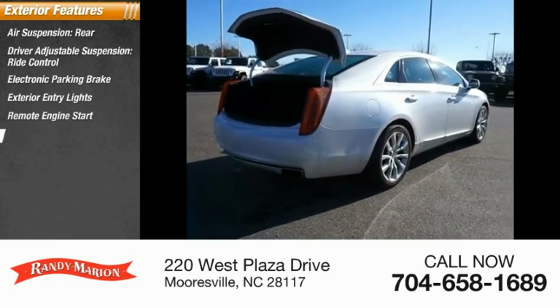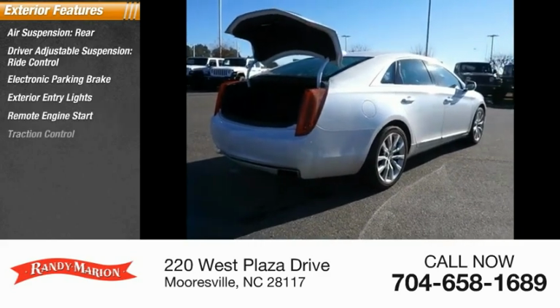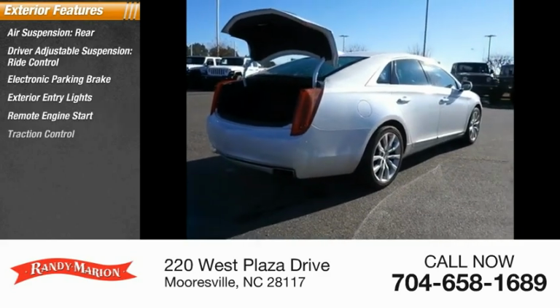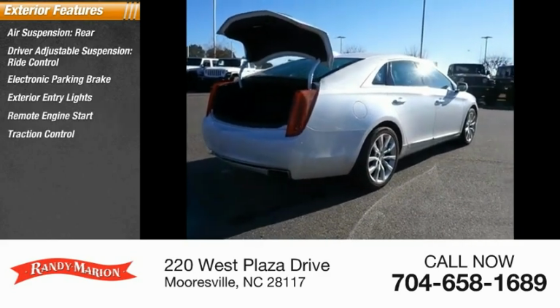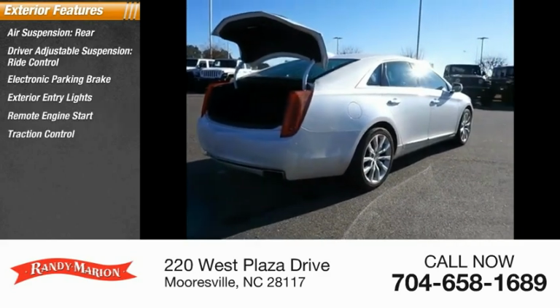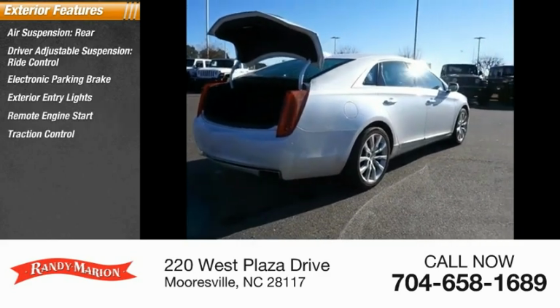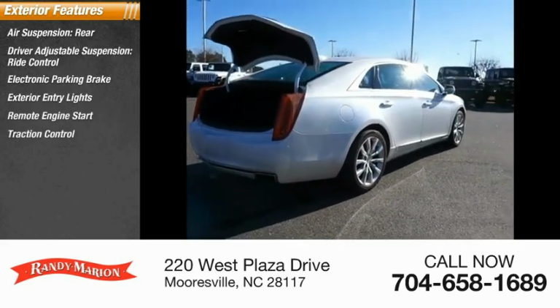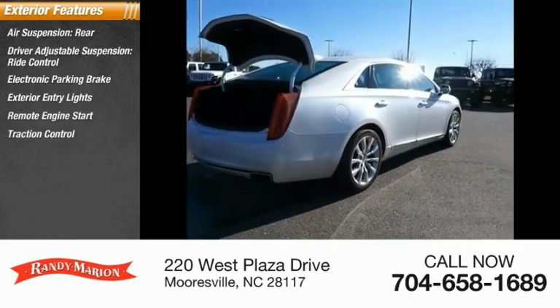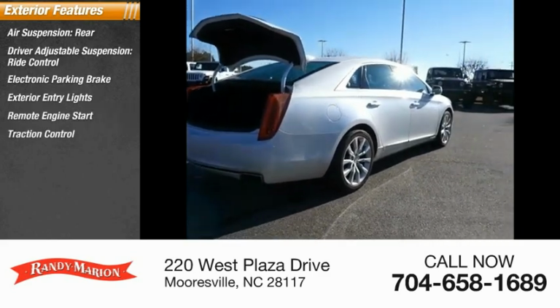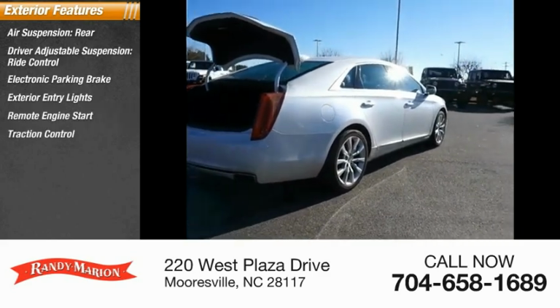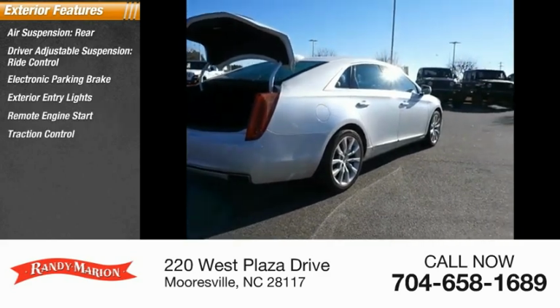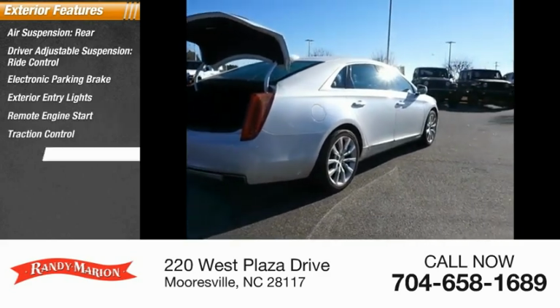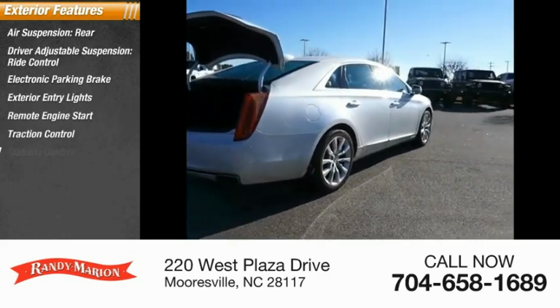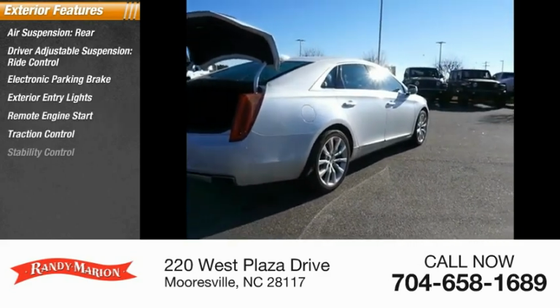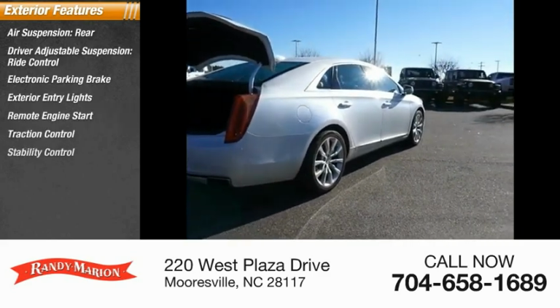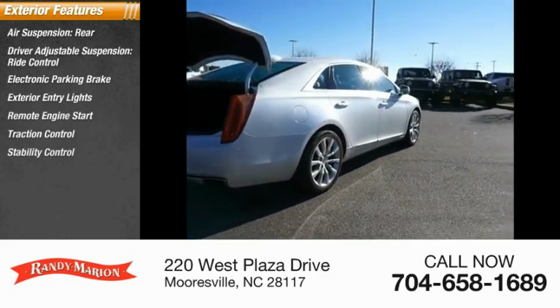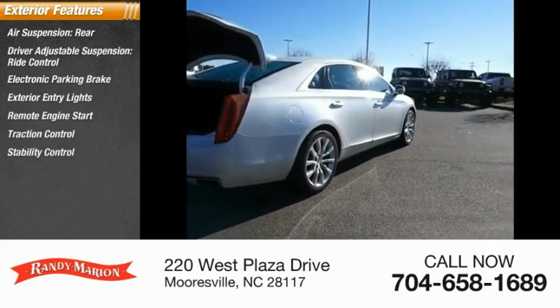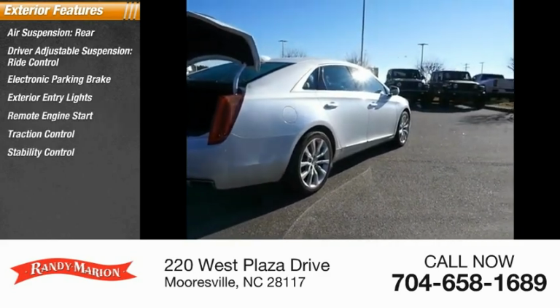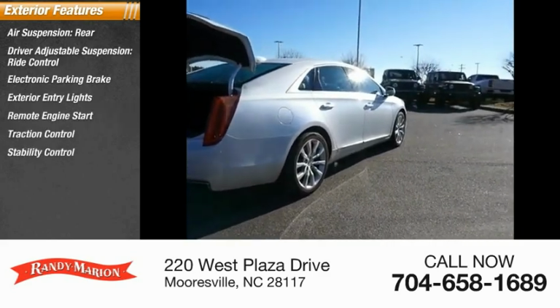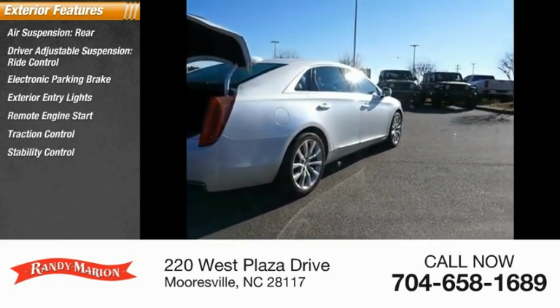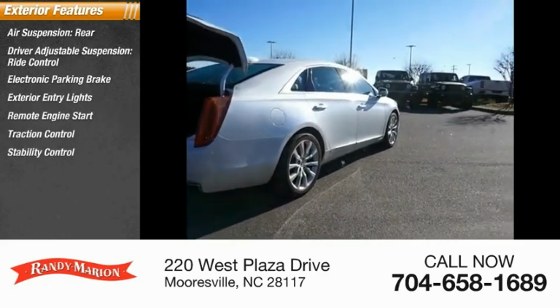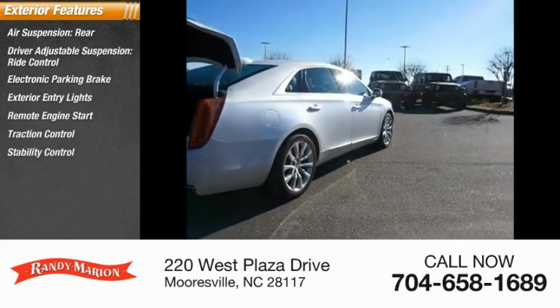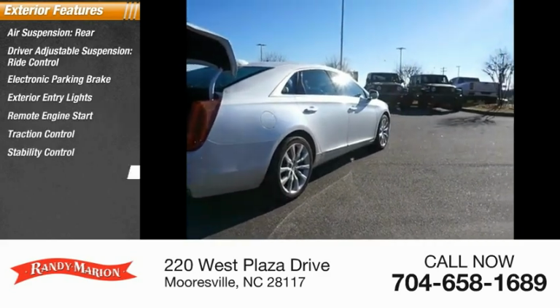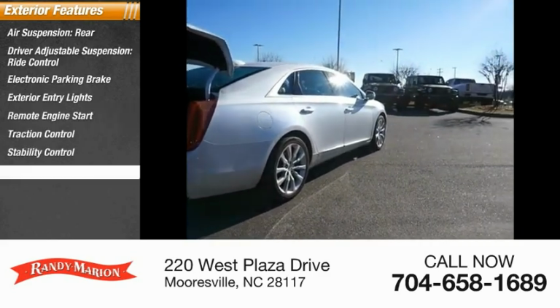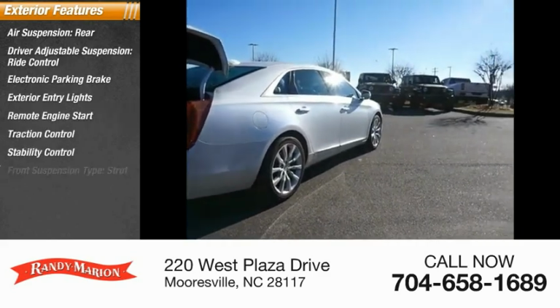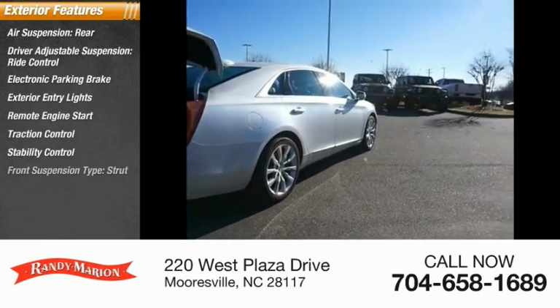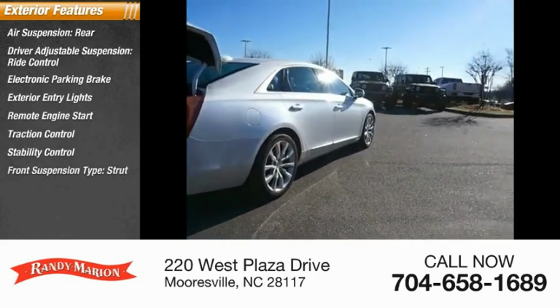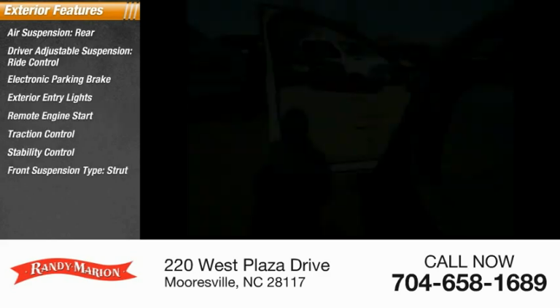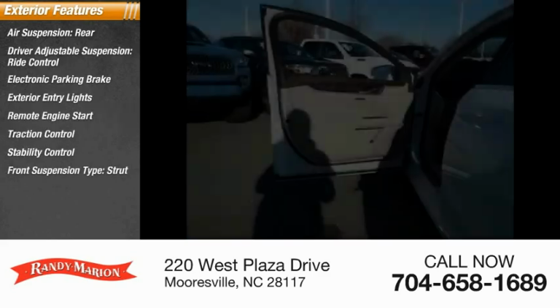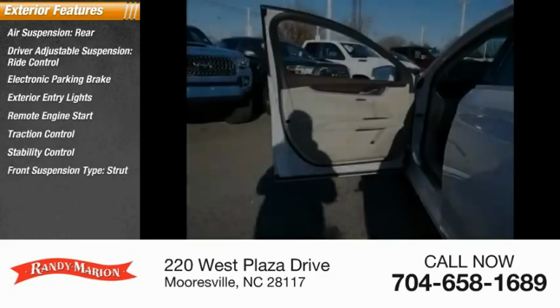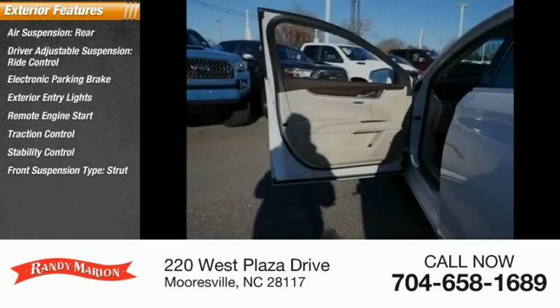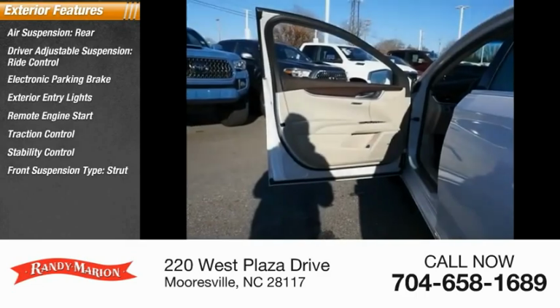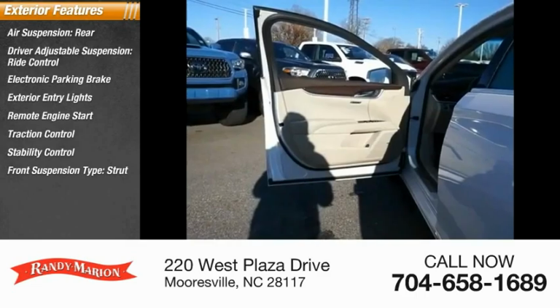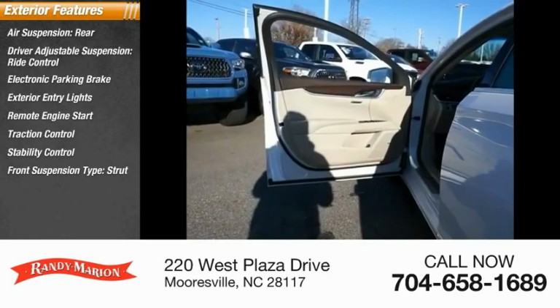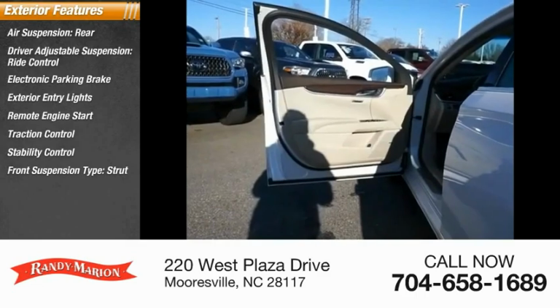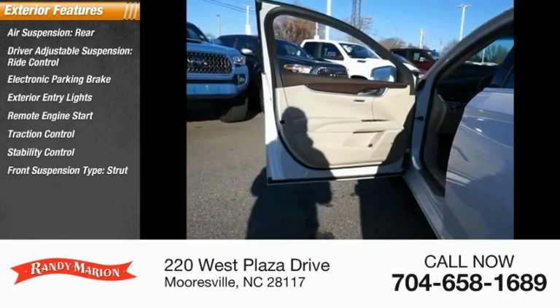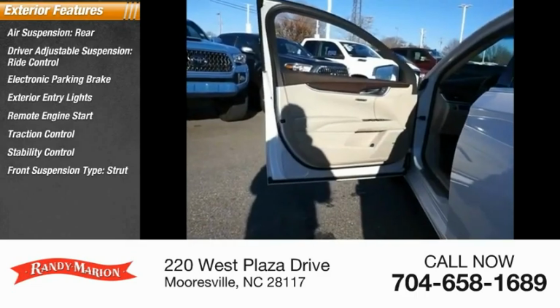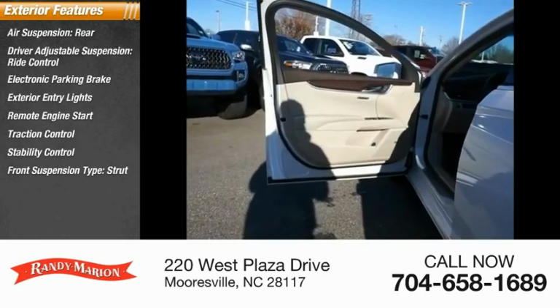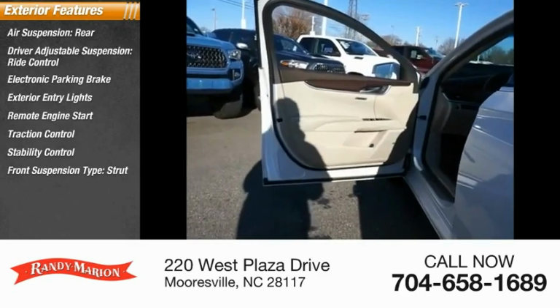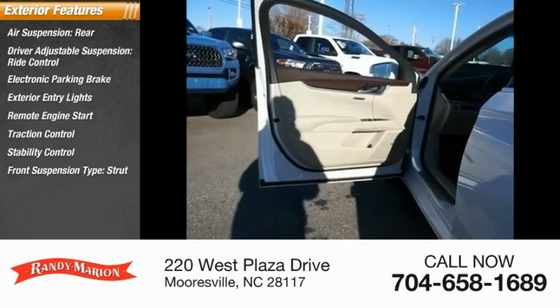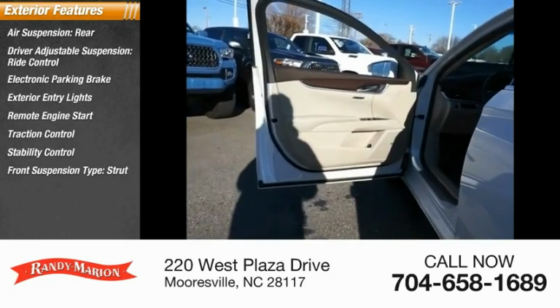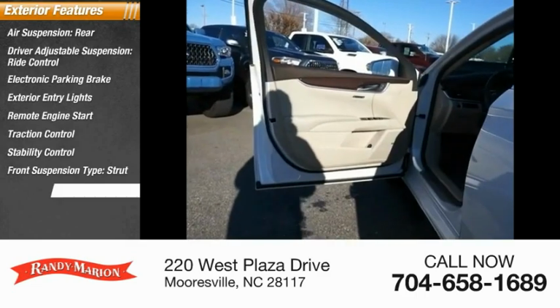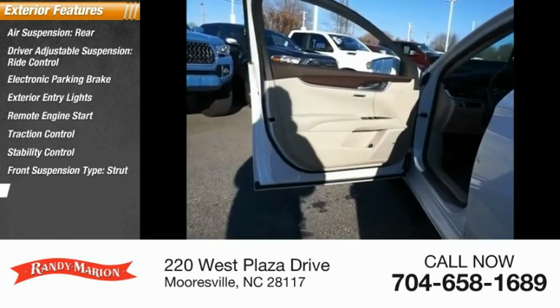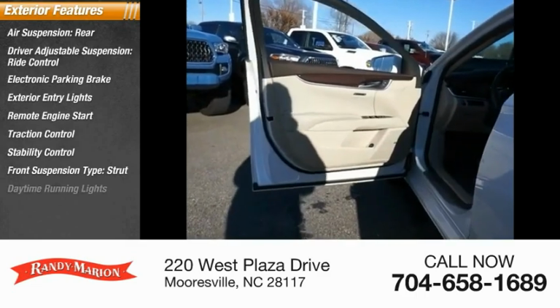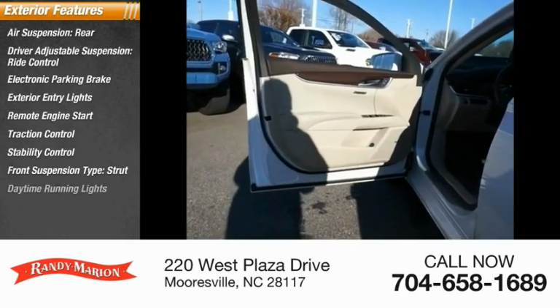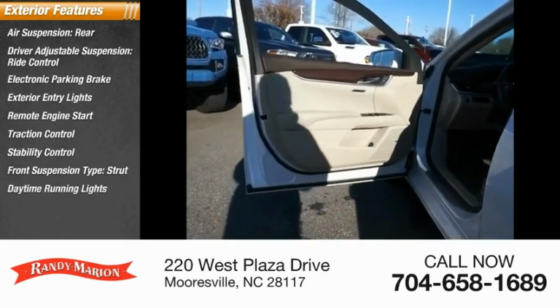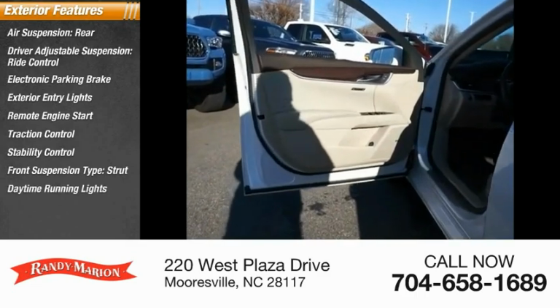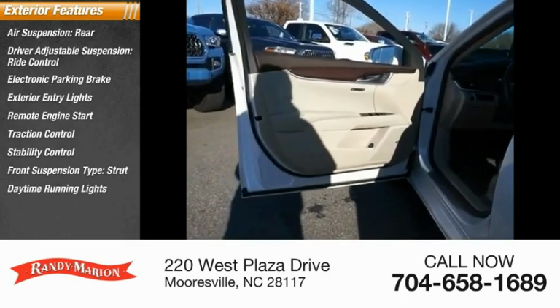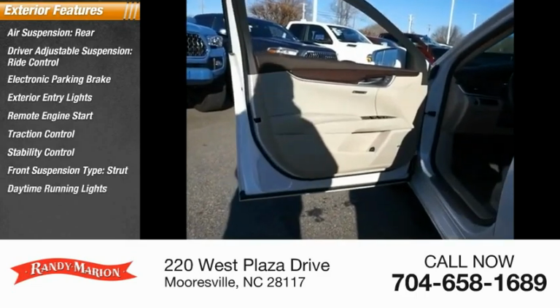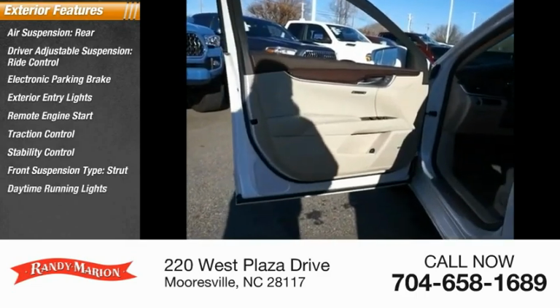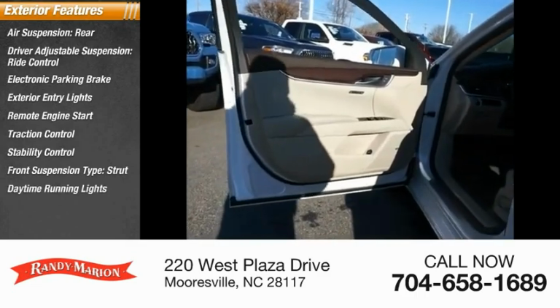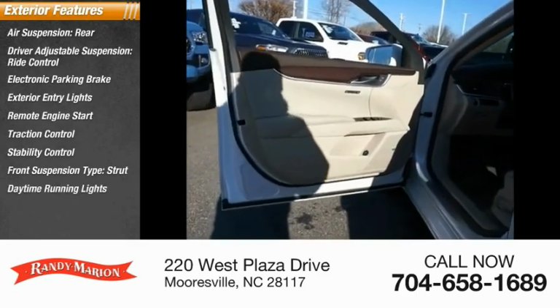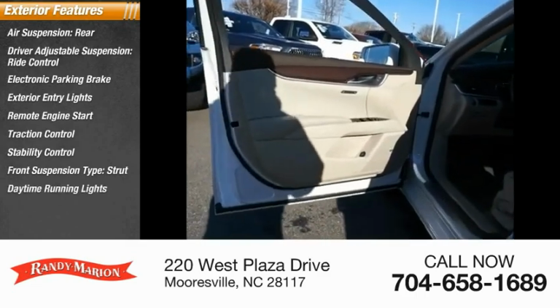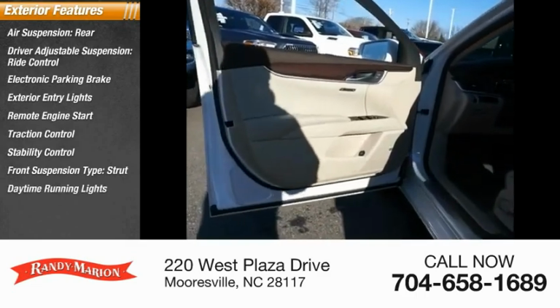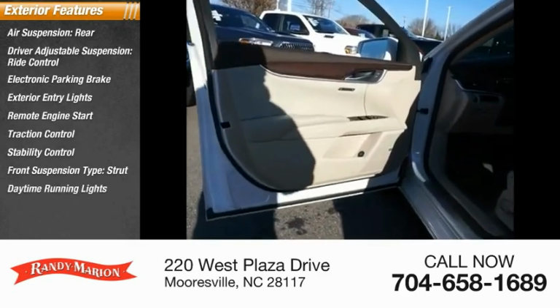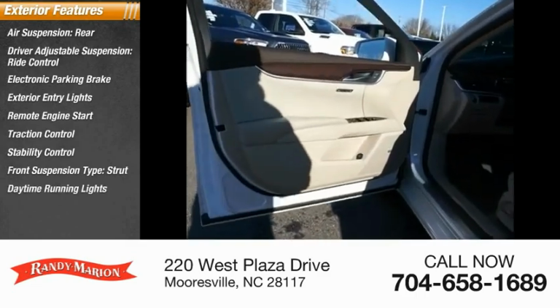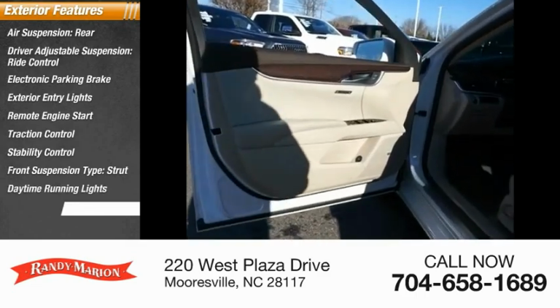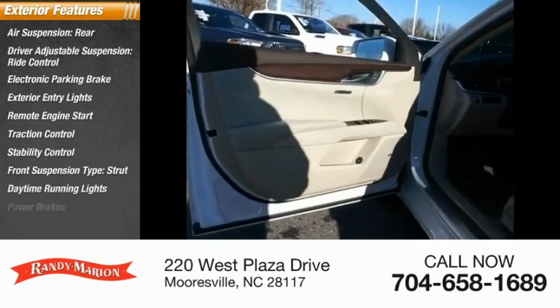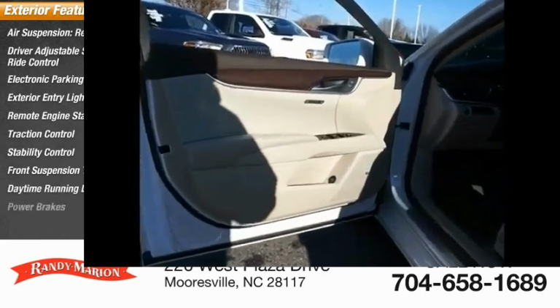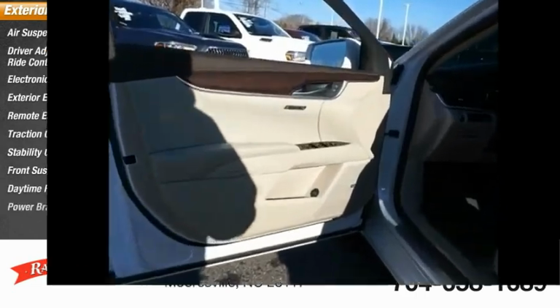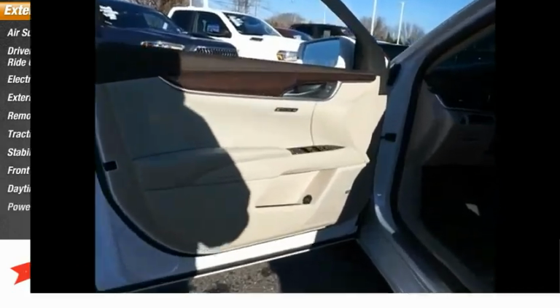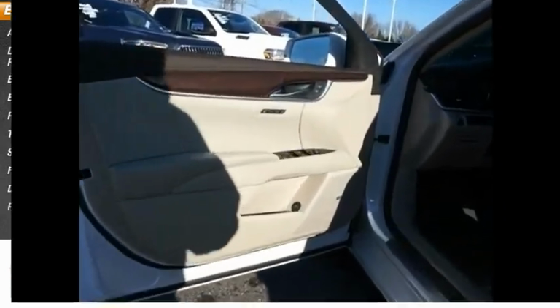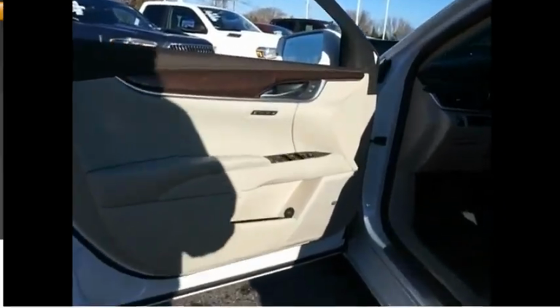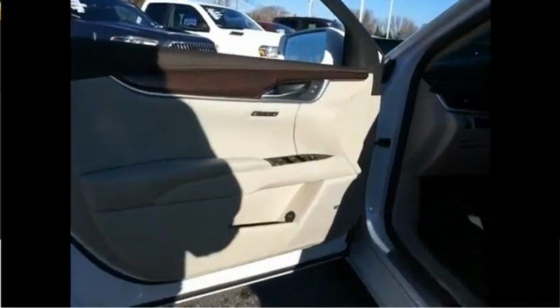Traction control, stability control, front suspension type strut, daytime running lights, power brakes.